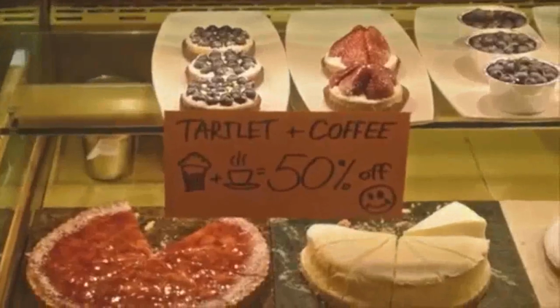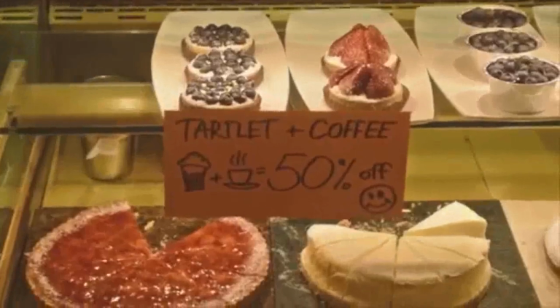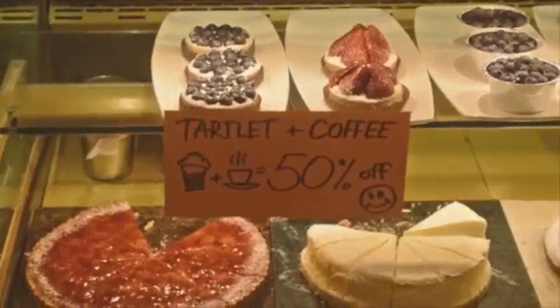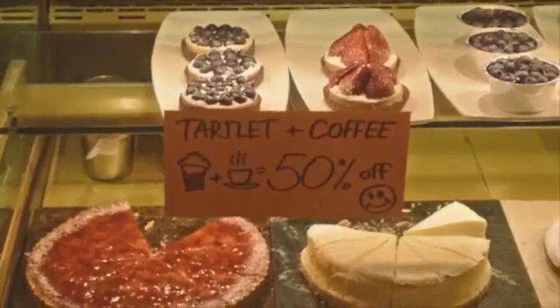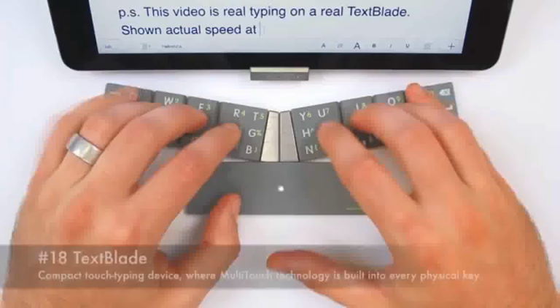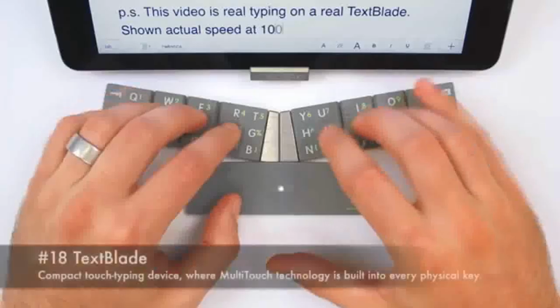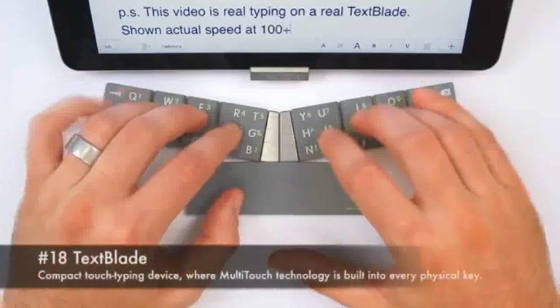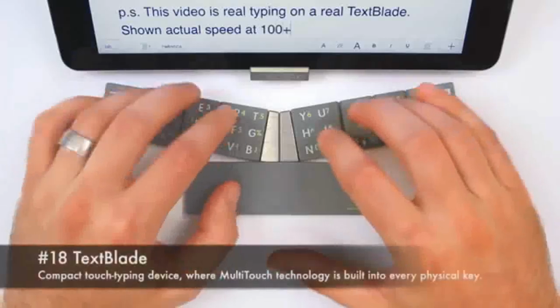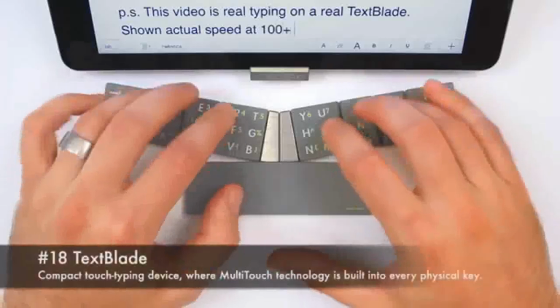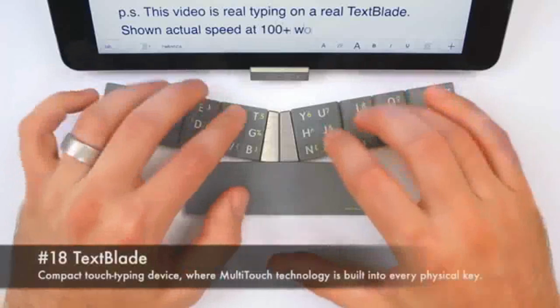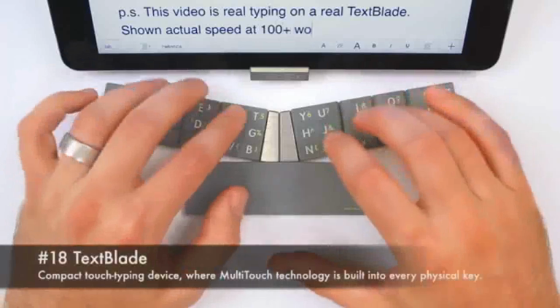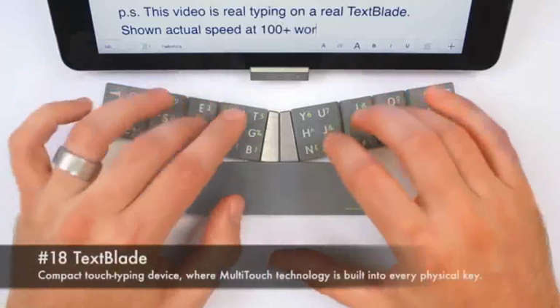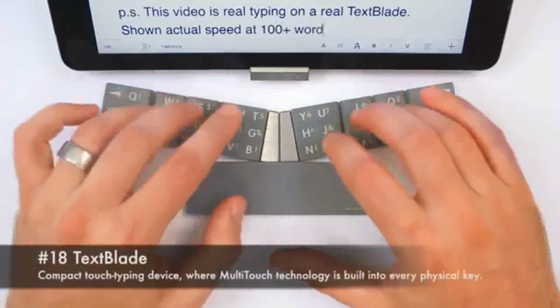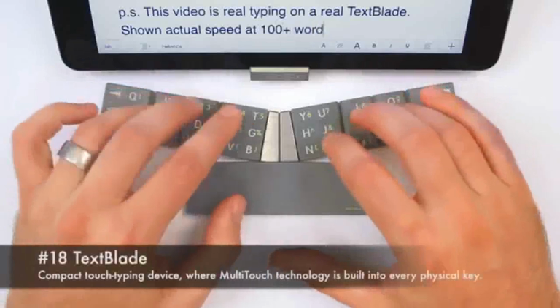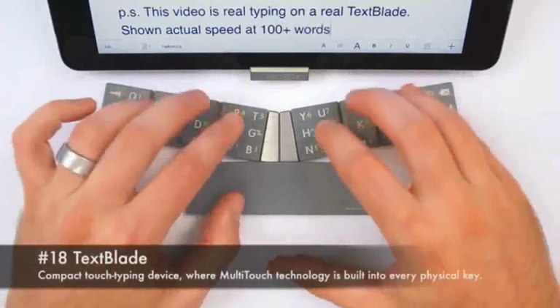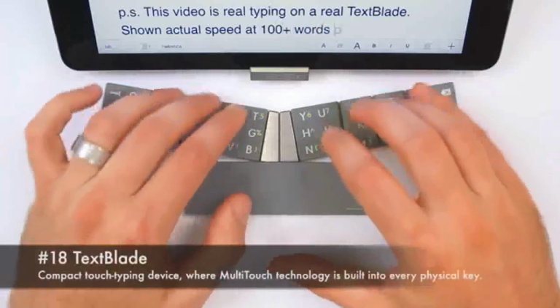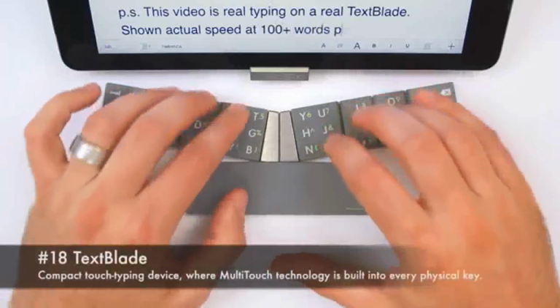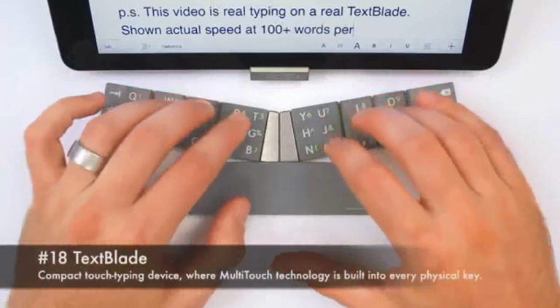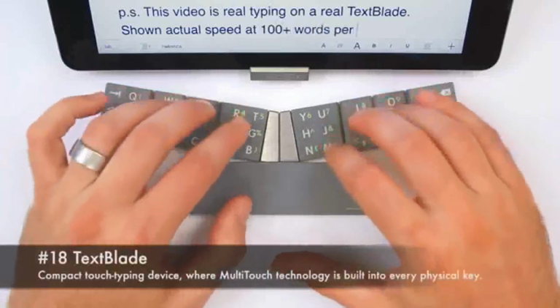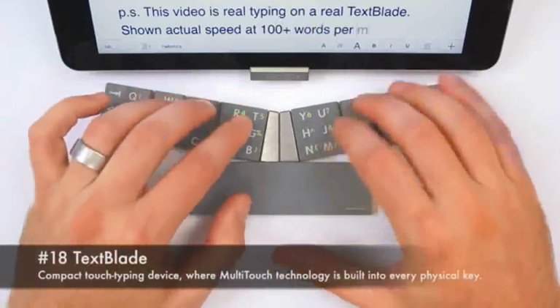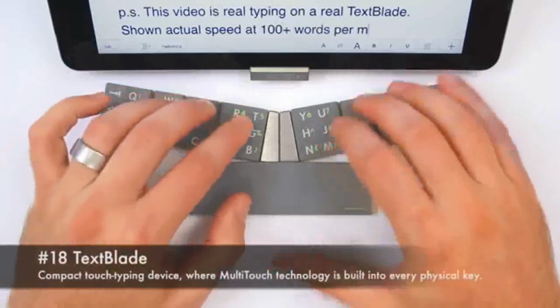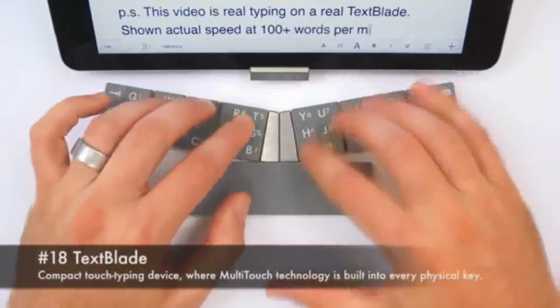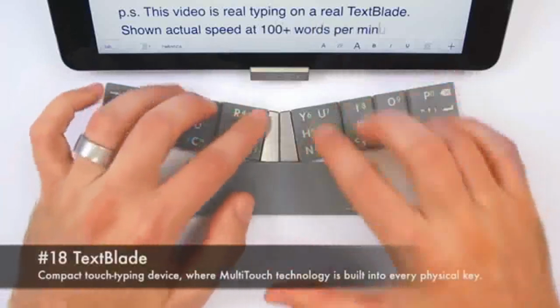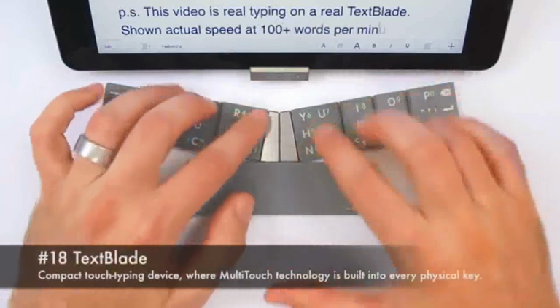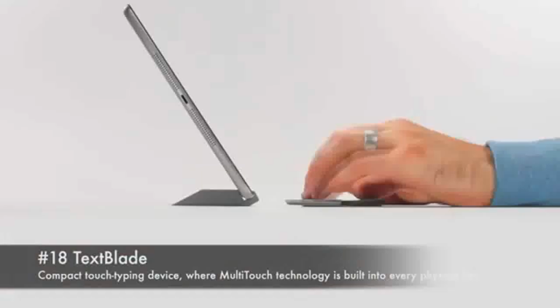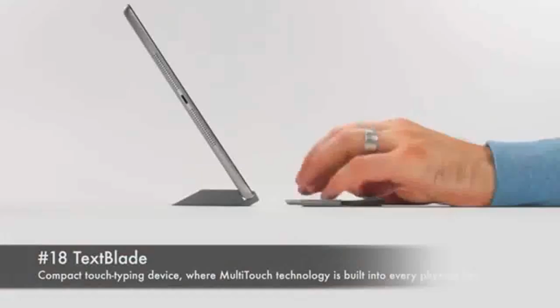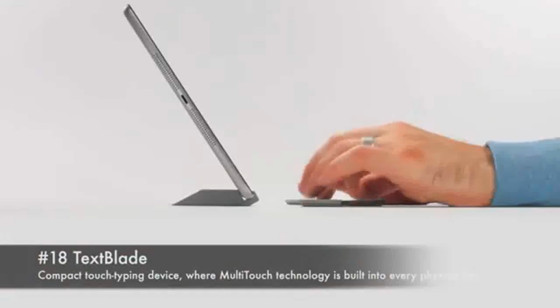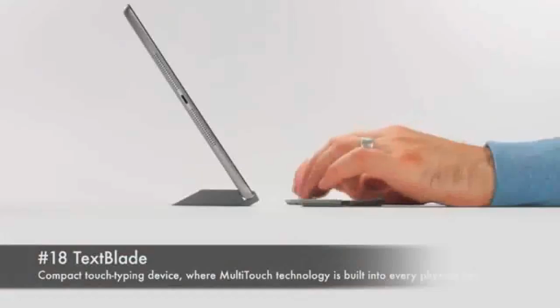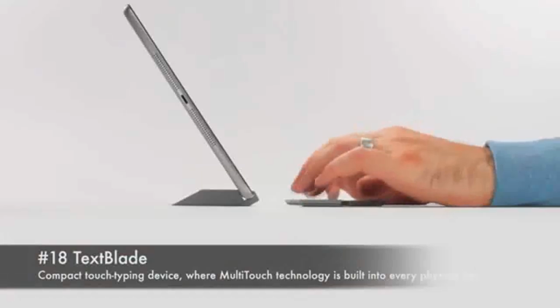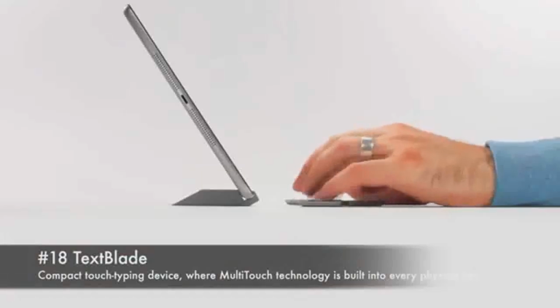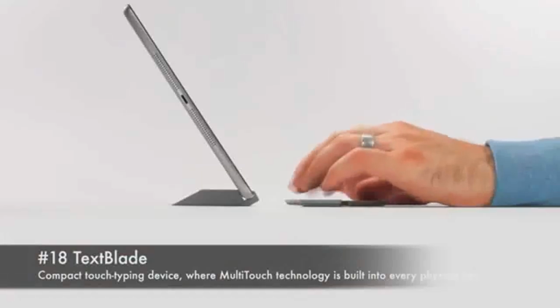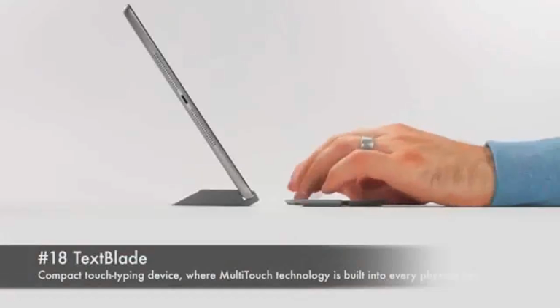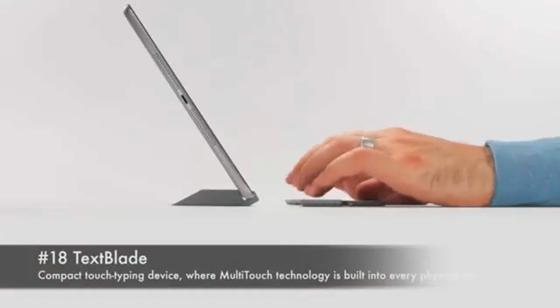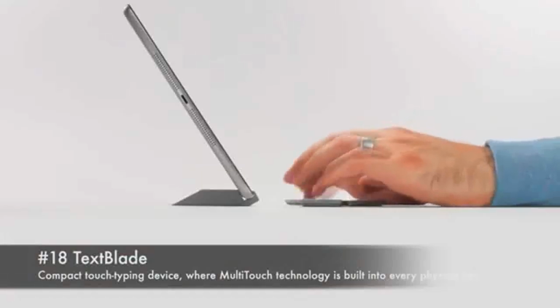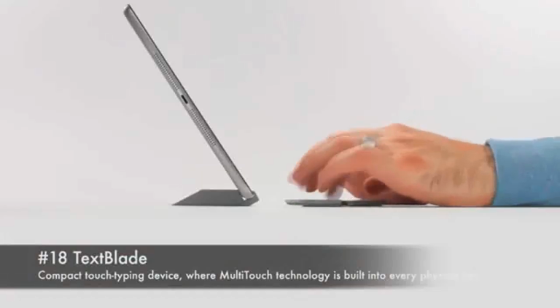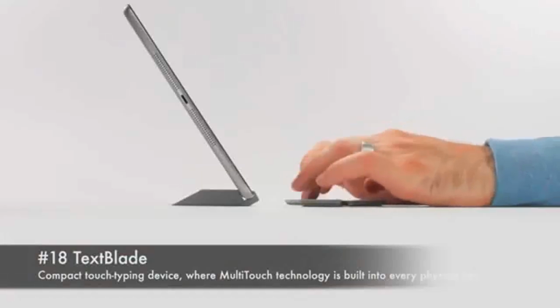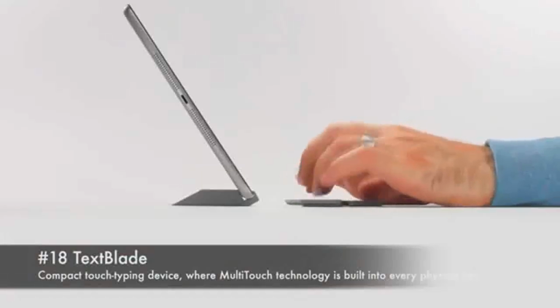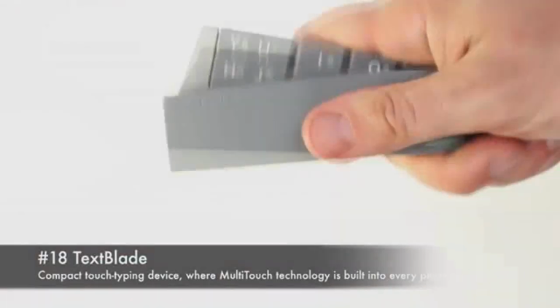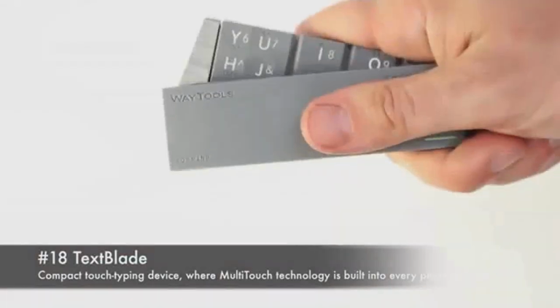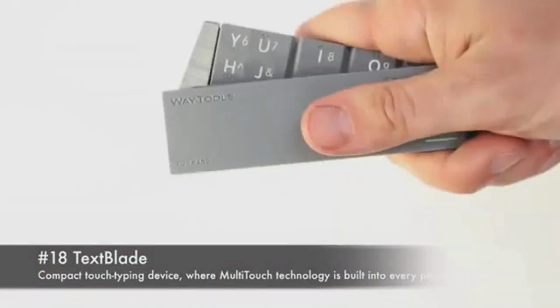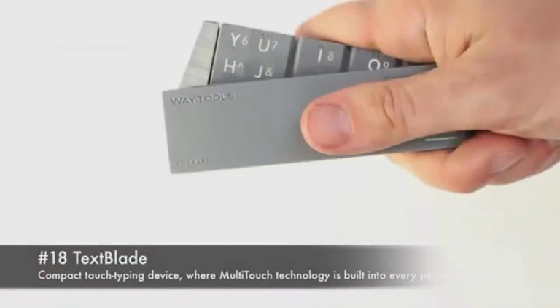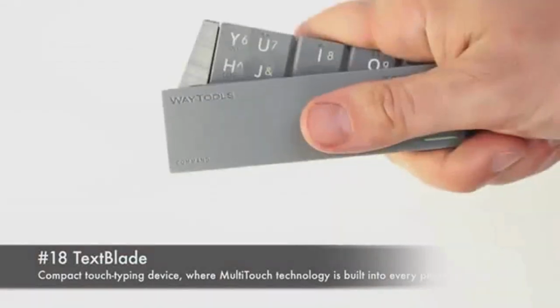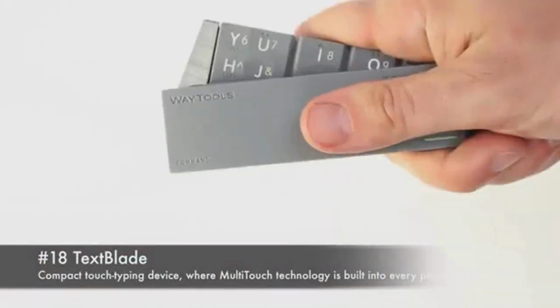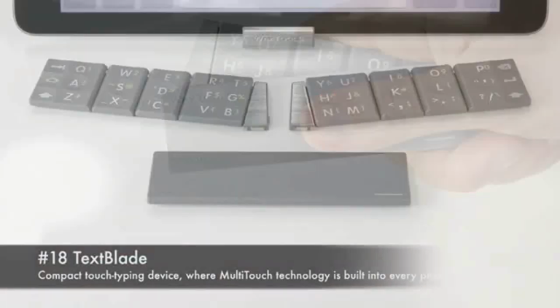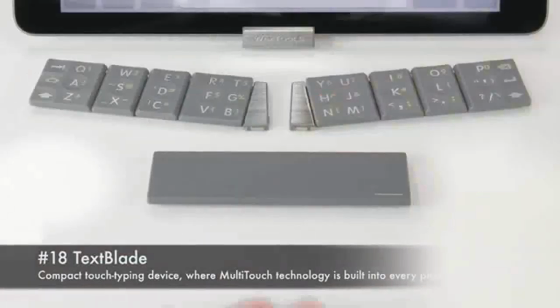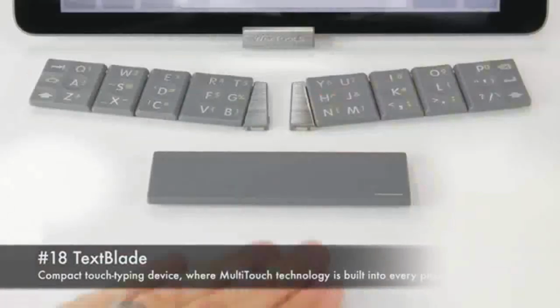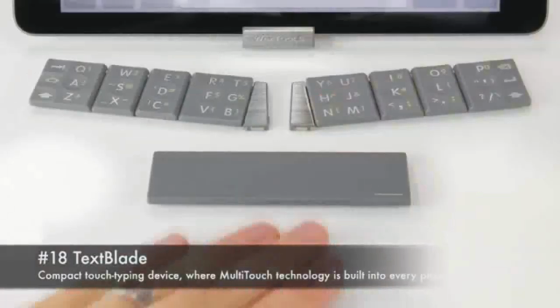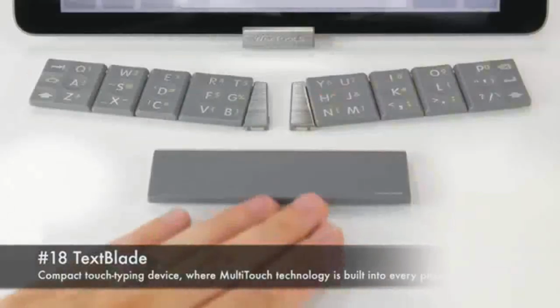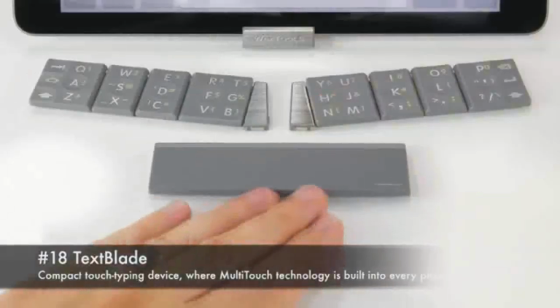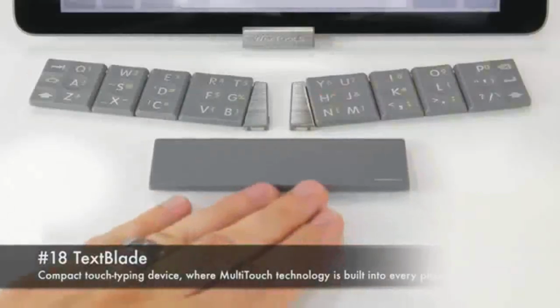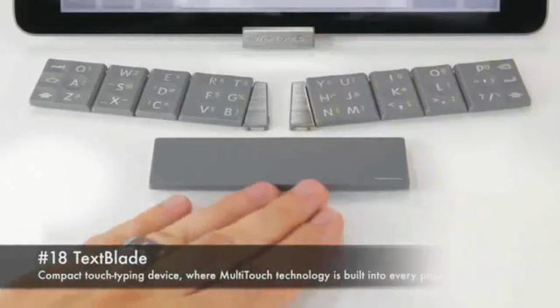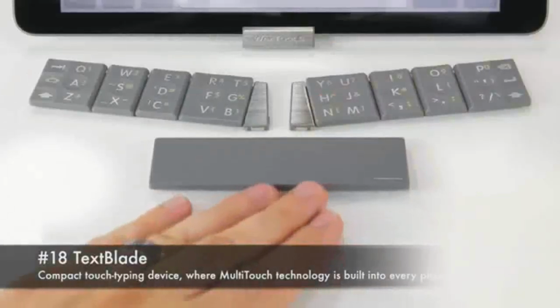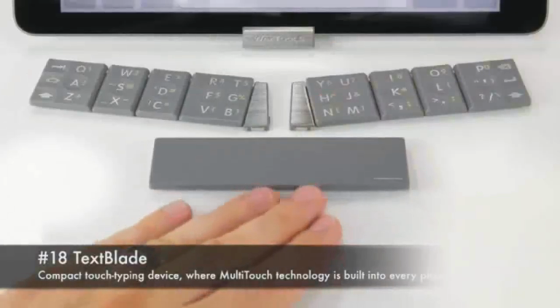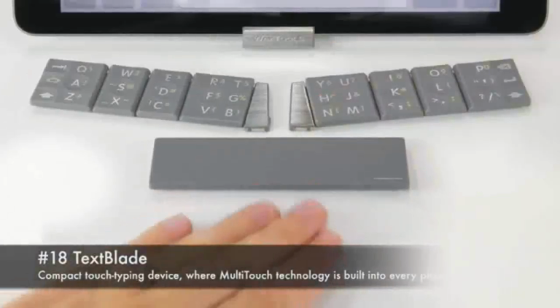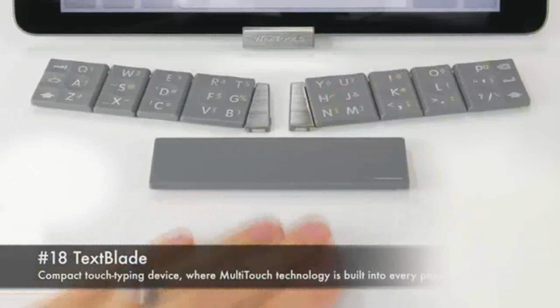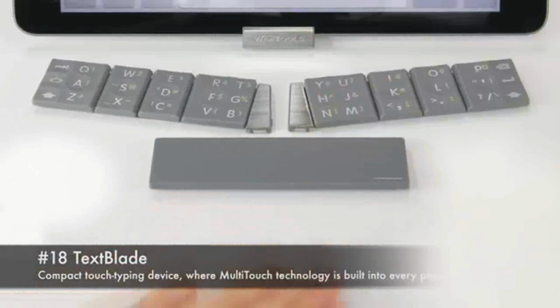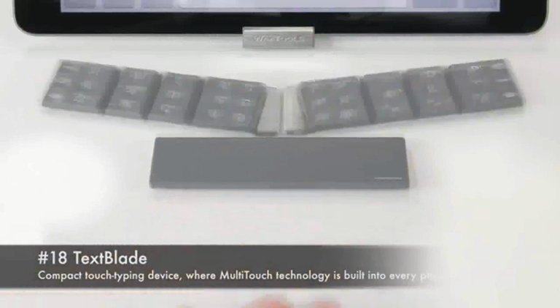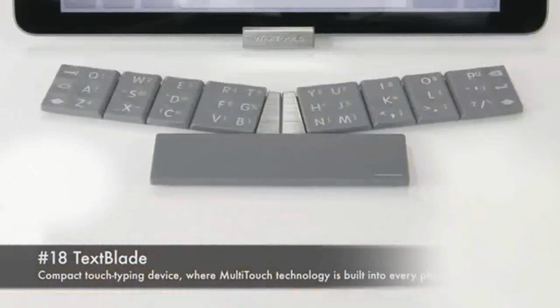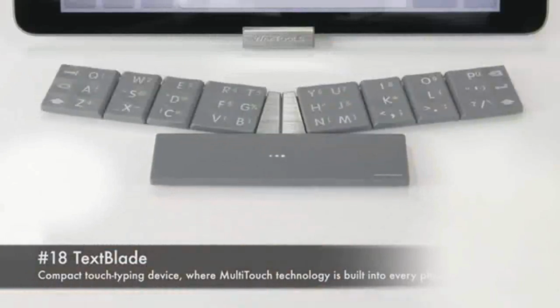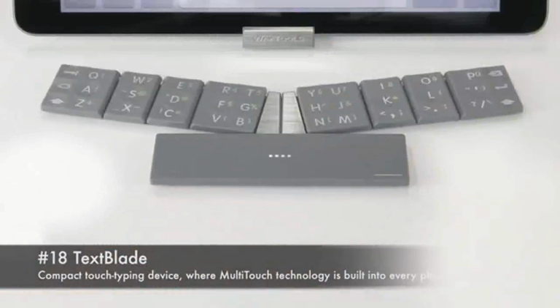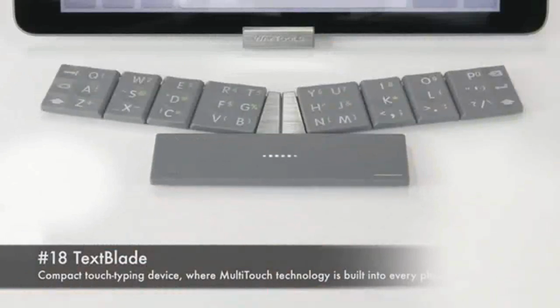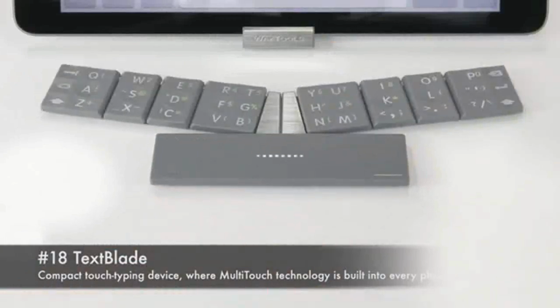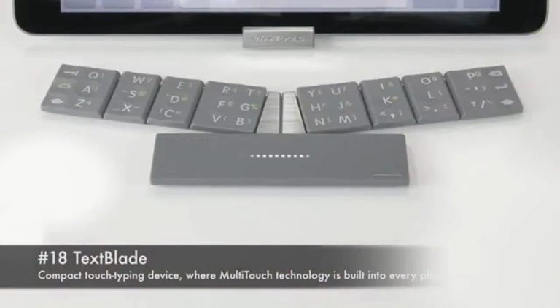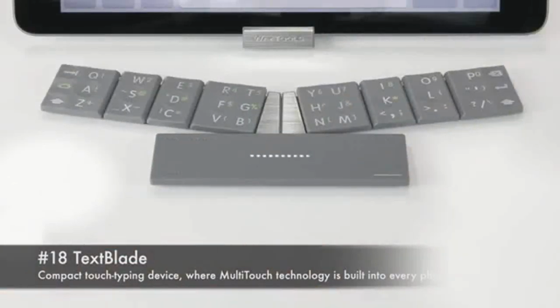18. Textblade. Compact touch typing device where multi-touch technology is built into every physical key.